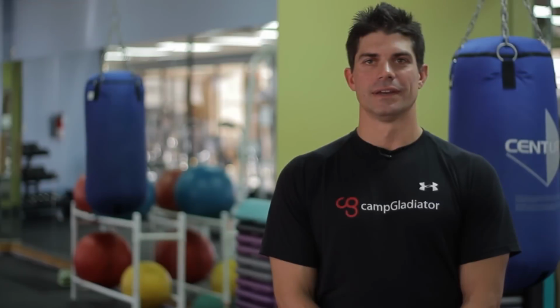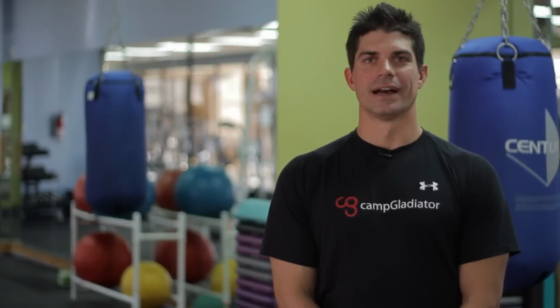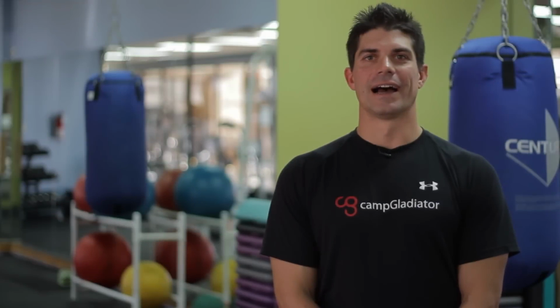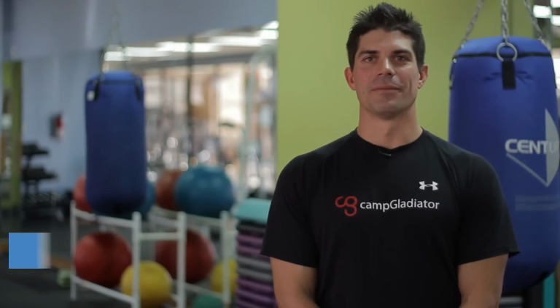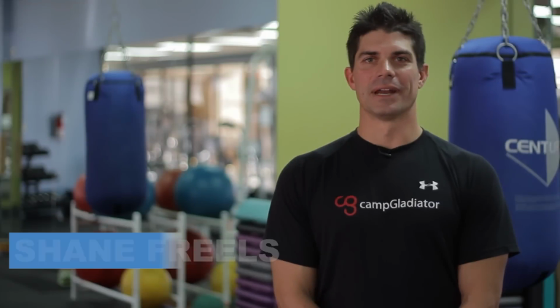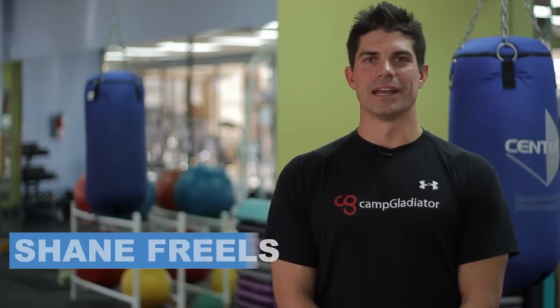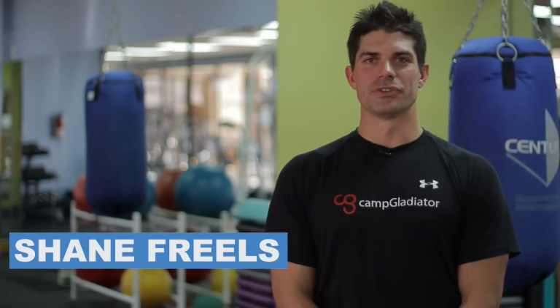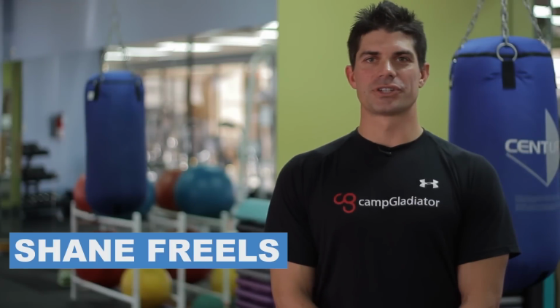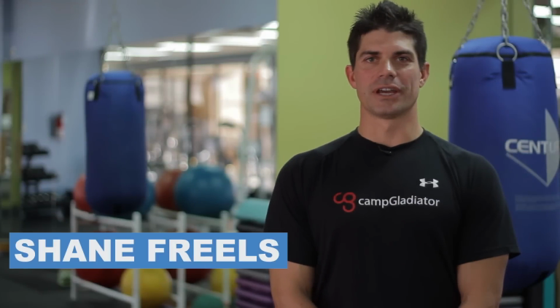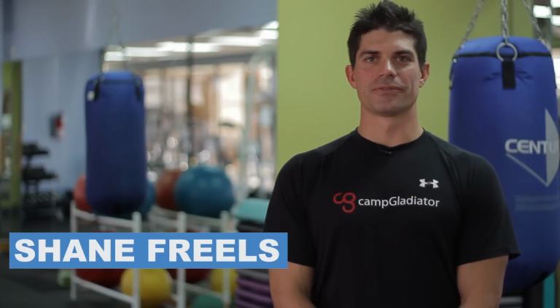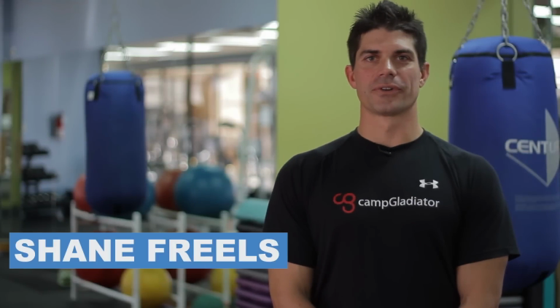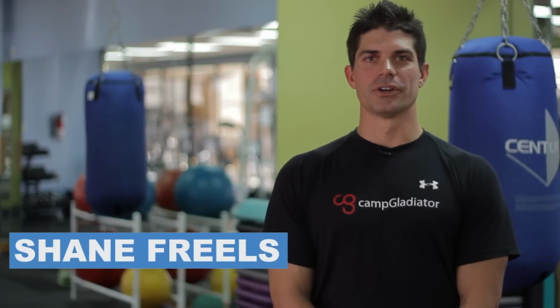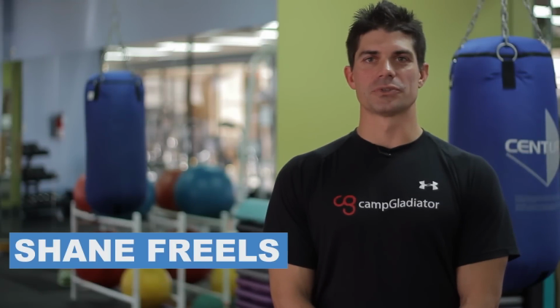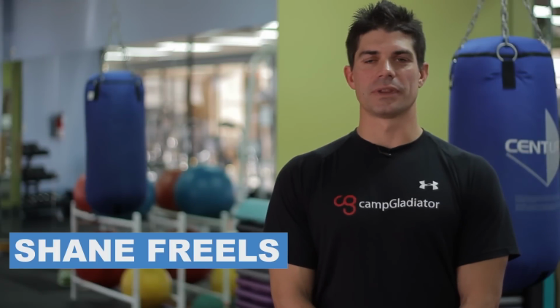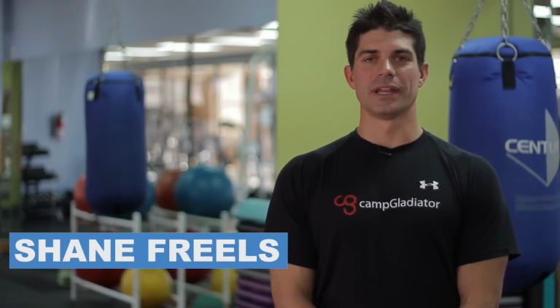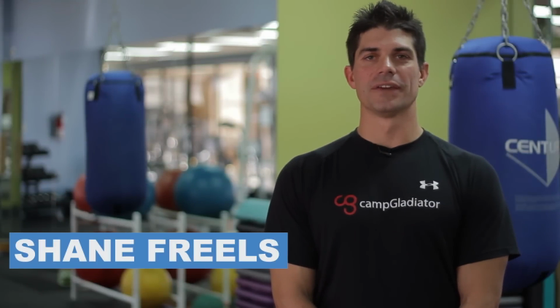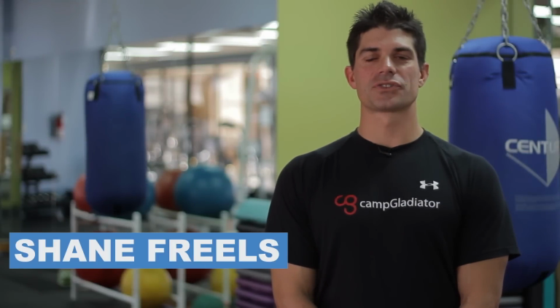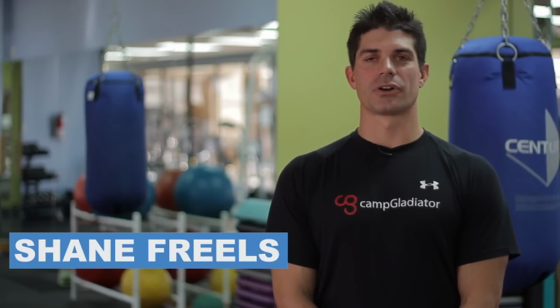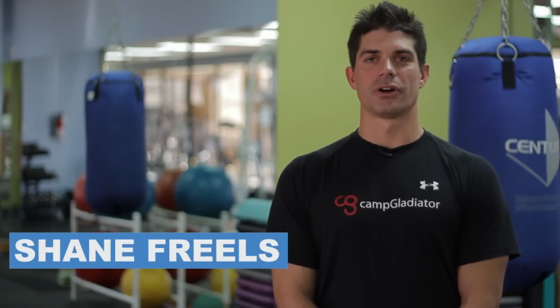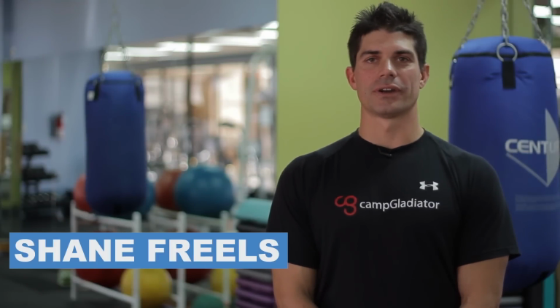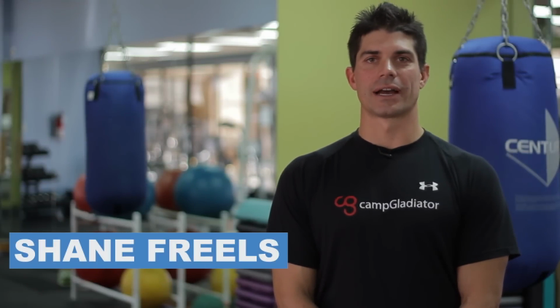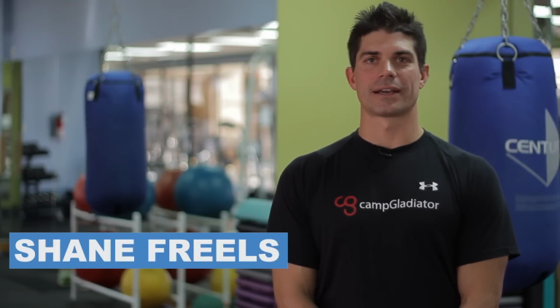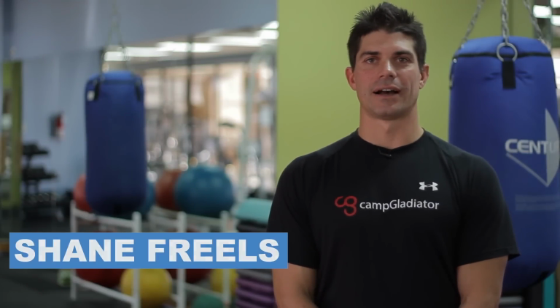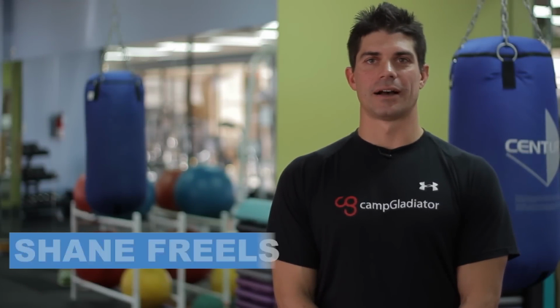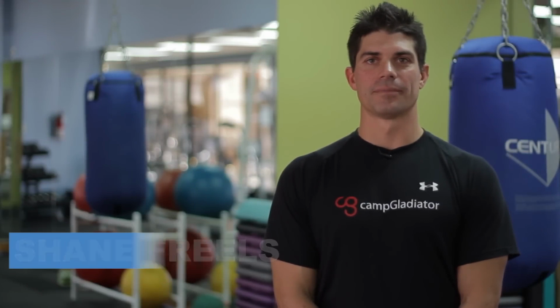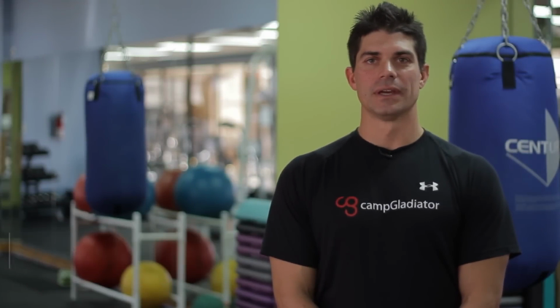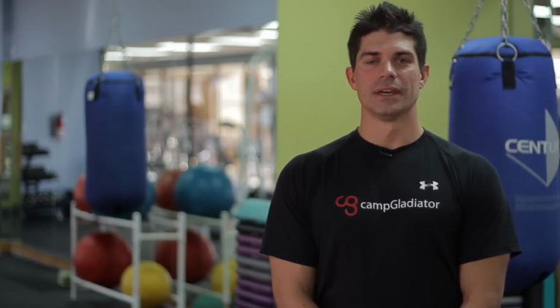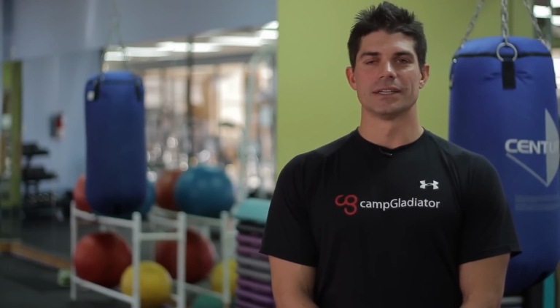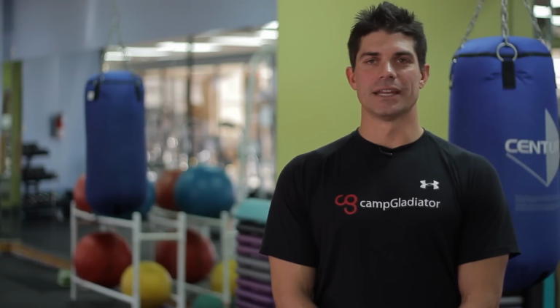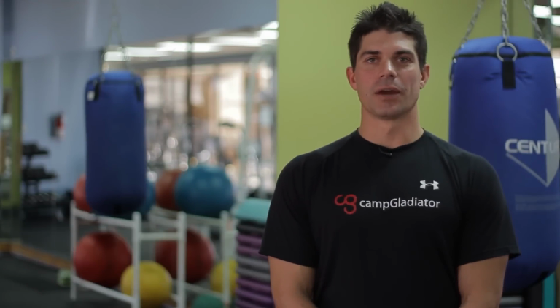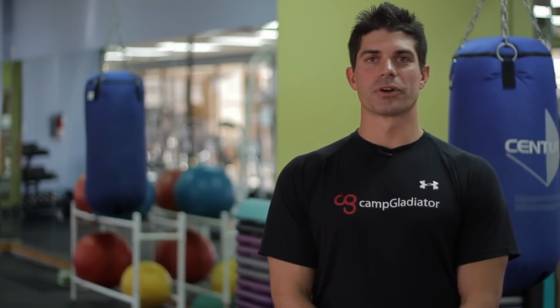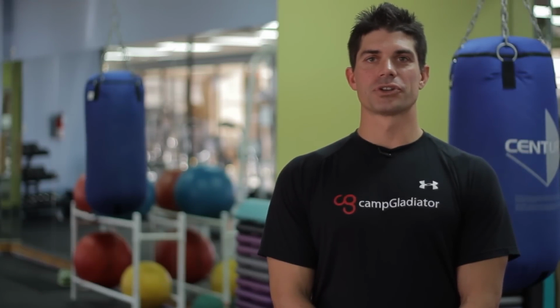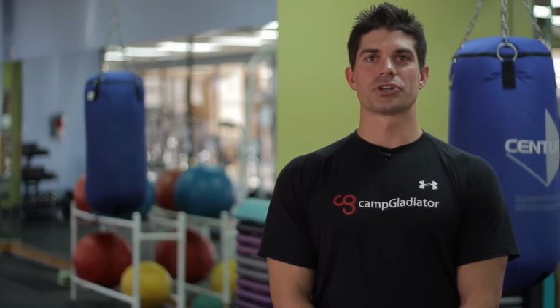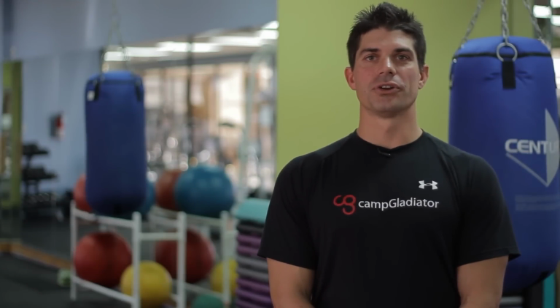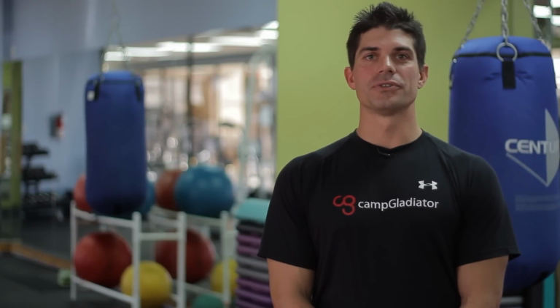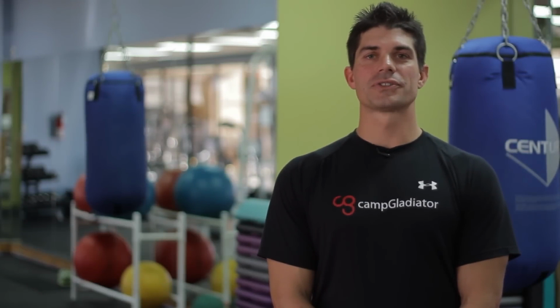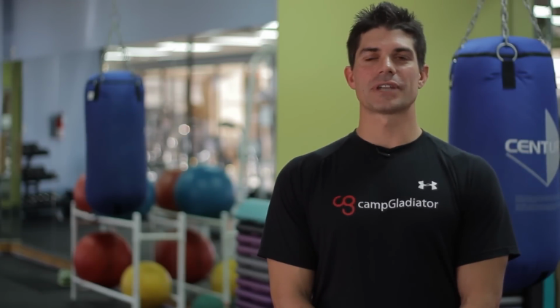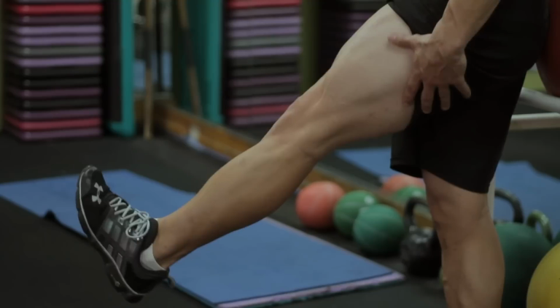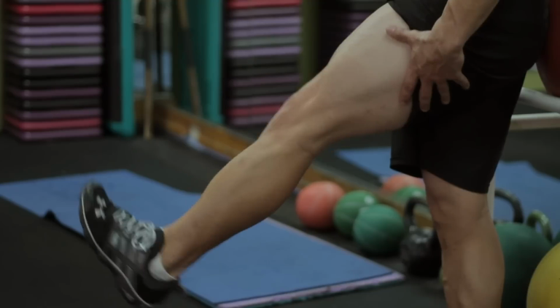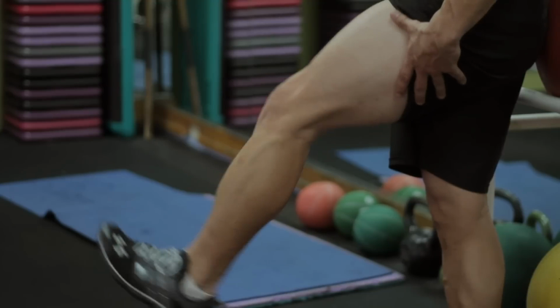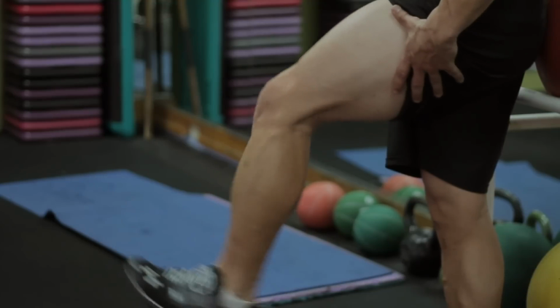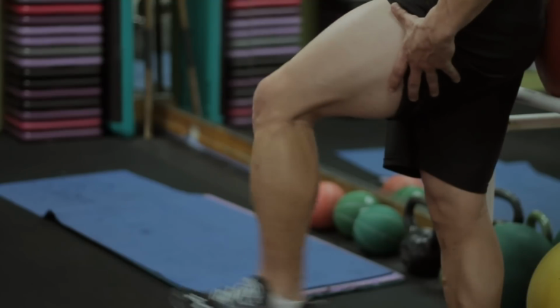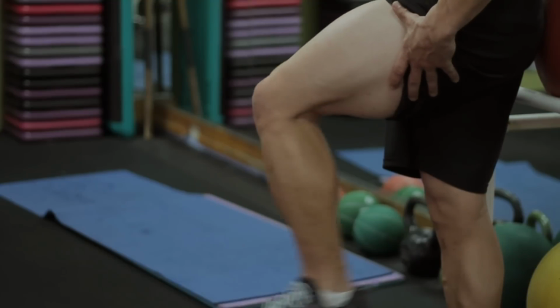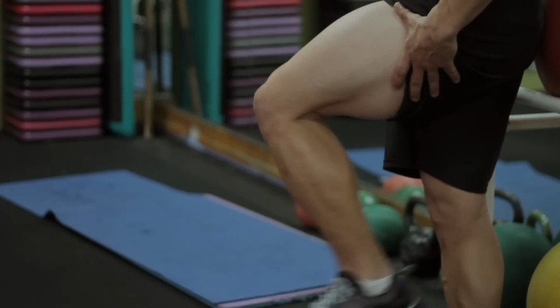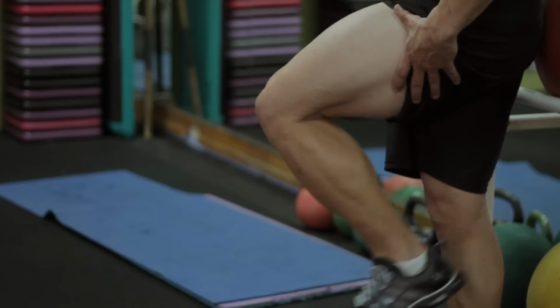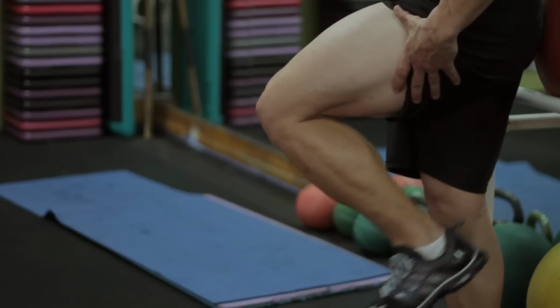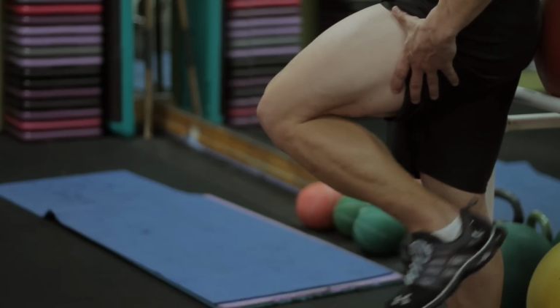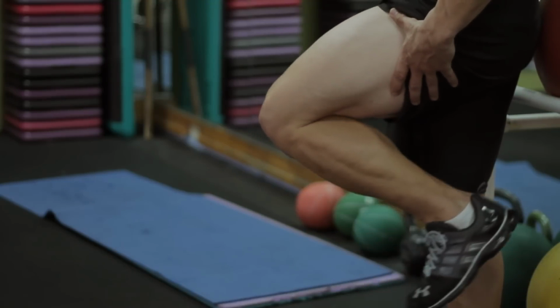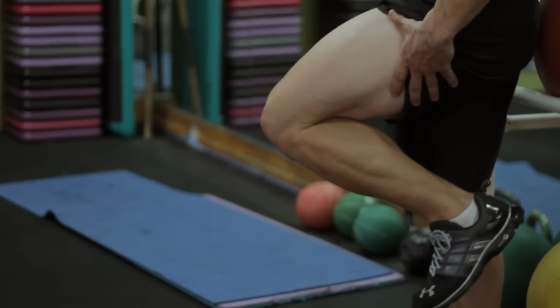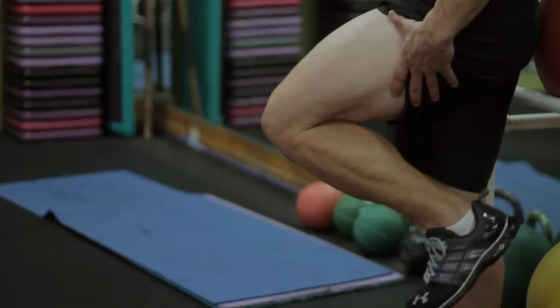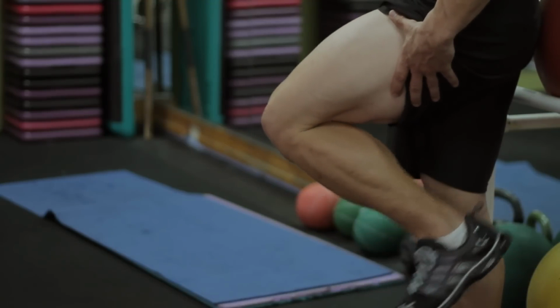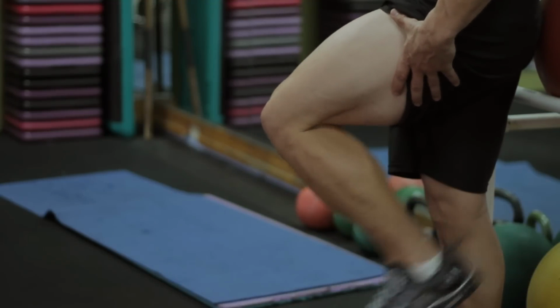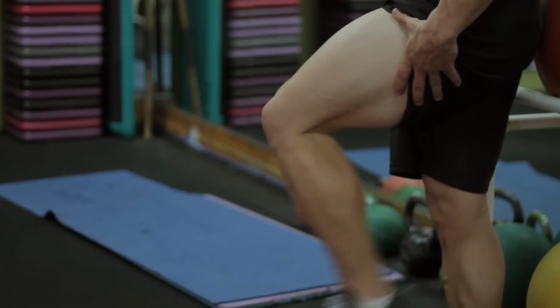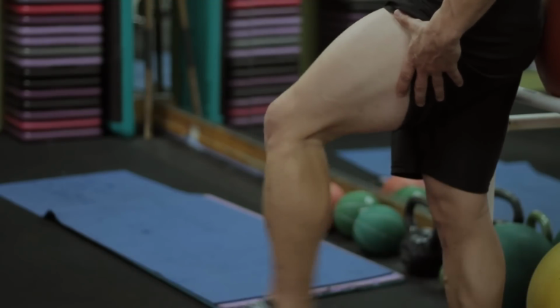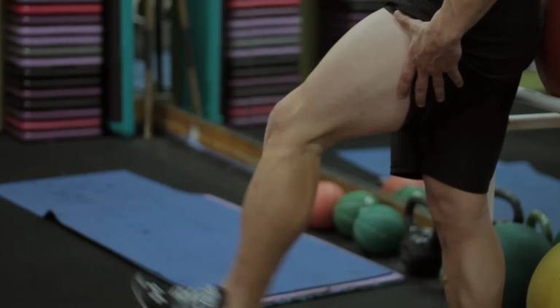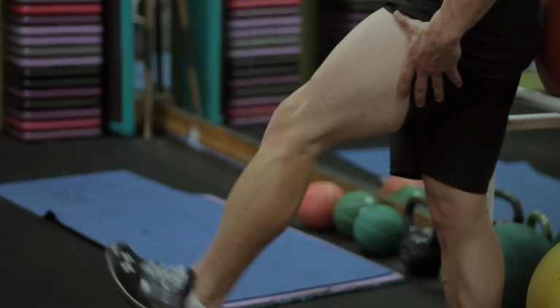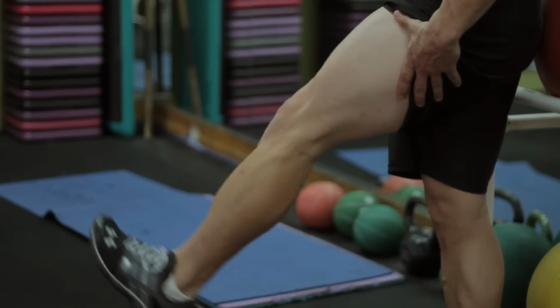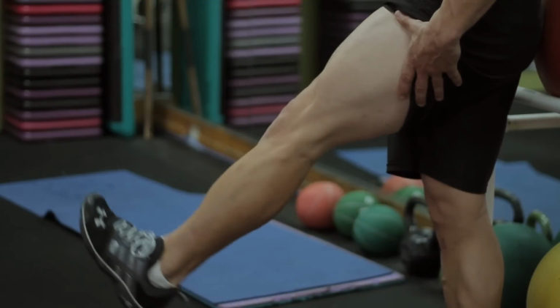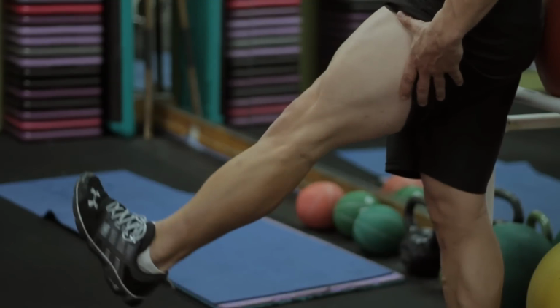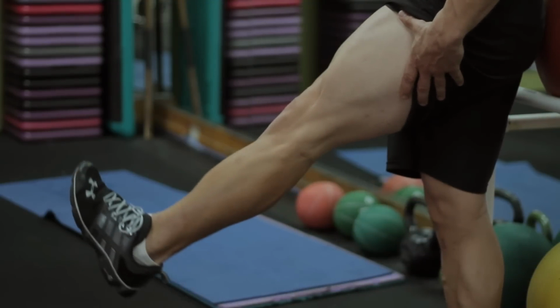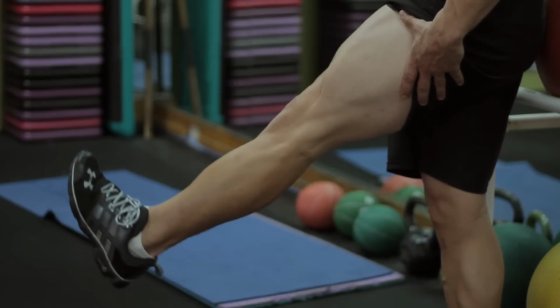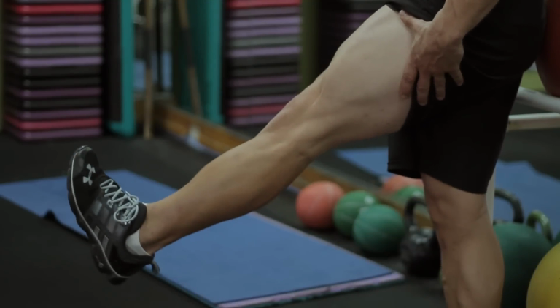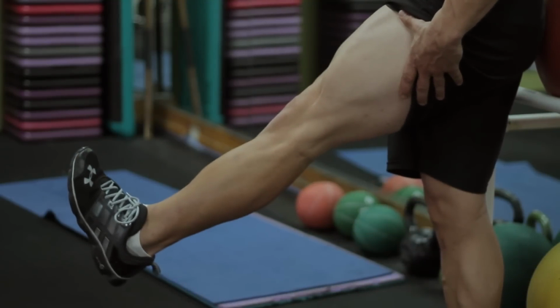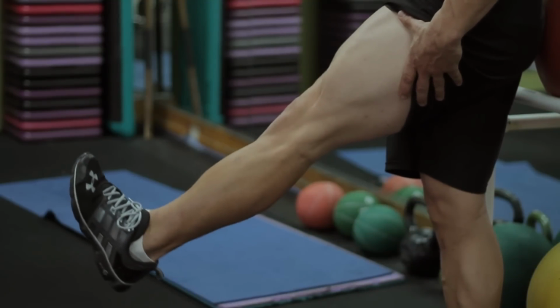Hi, my name is Shane Friels with Livestrong.com. Today we're going to show you several good exercises for a strained thigh muscle.